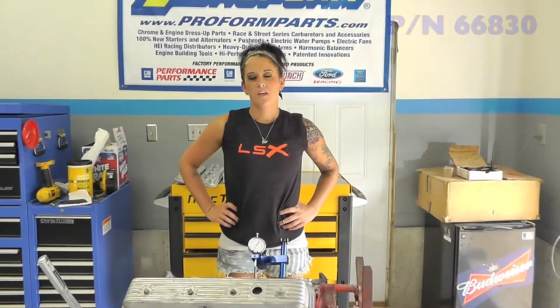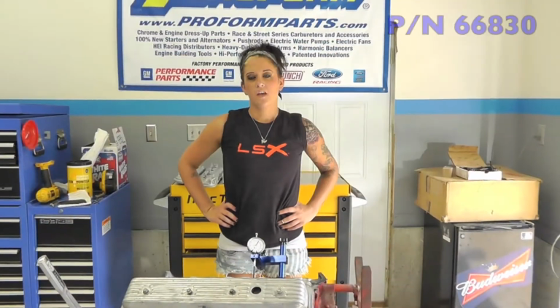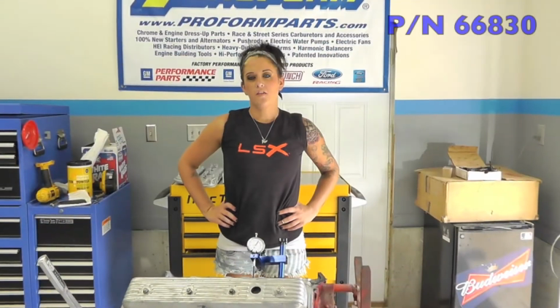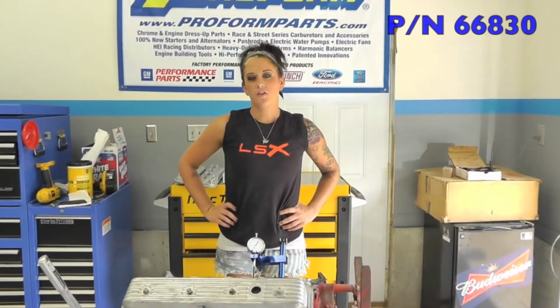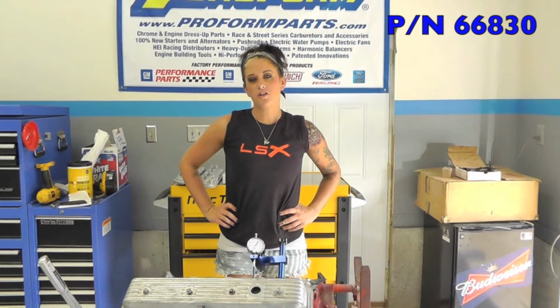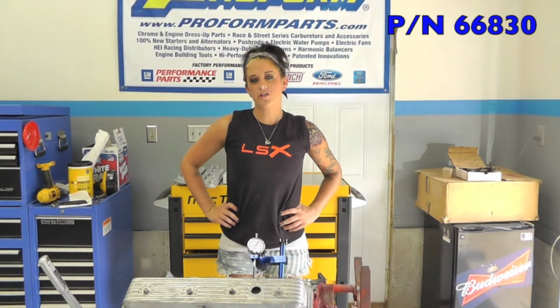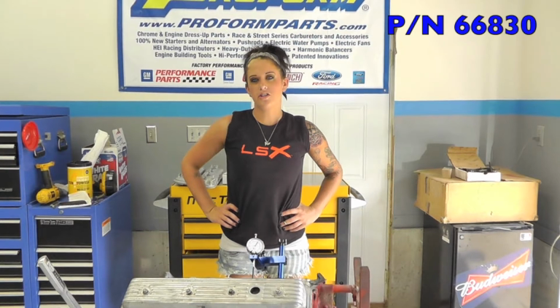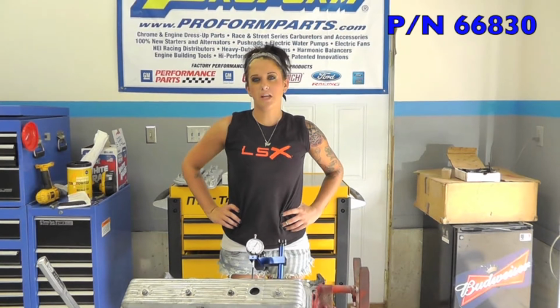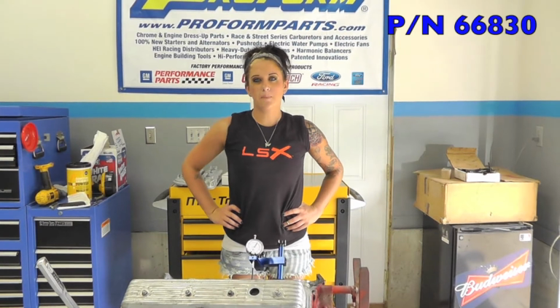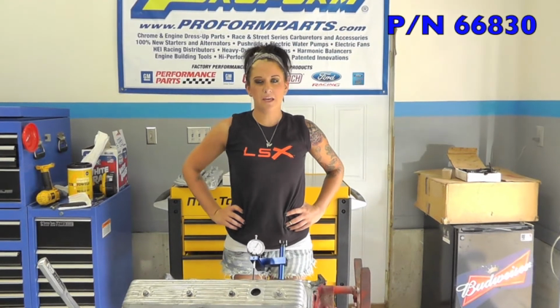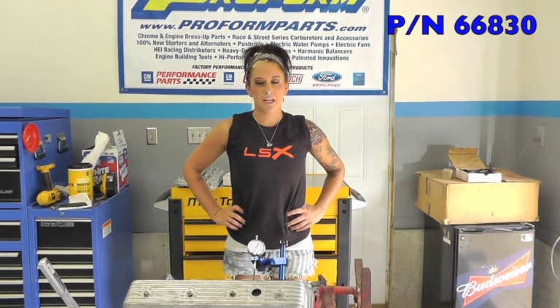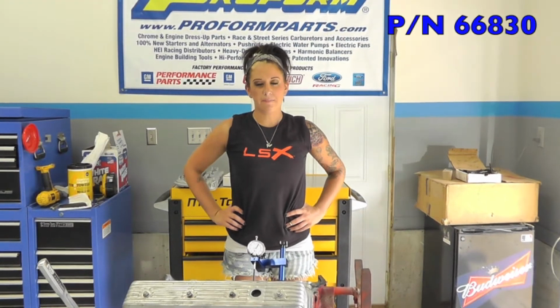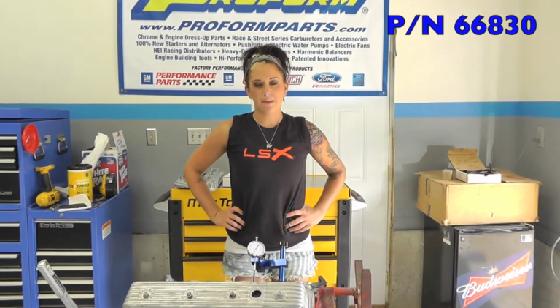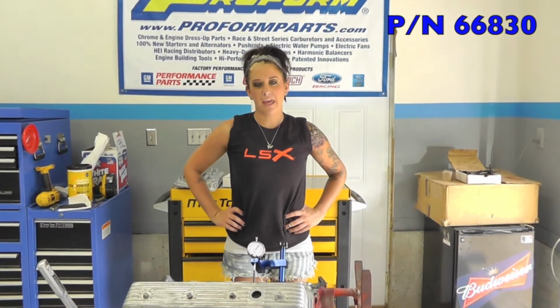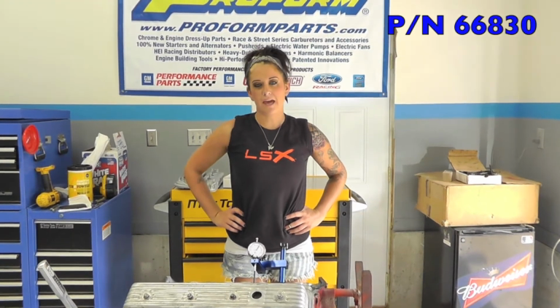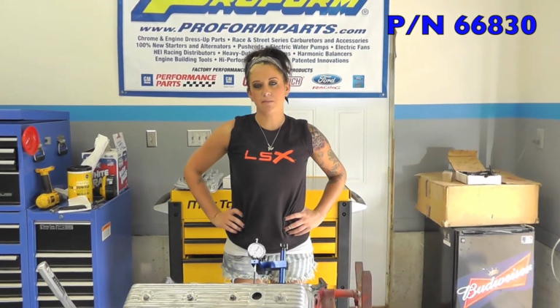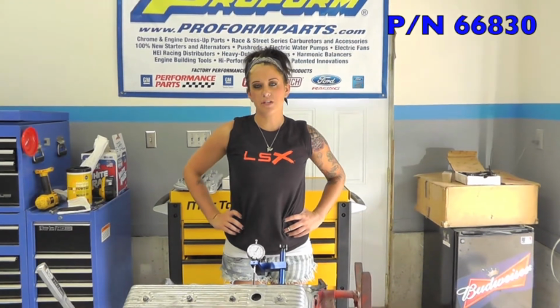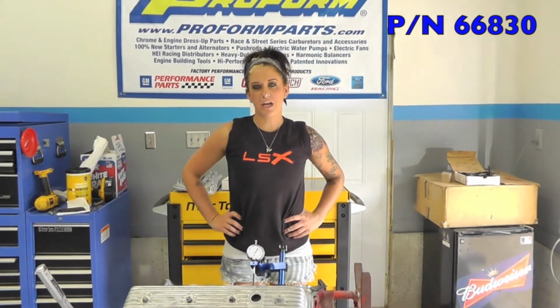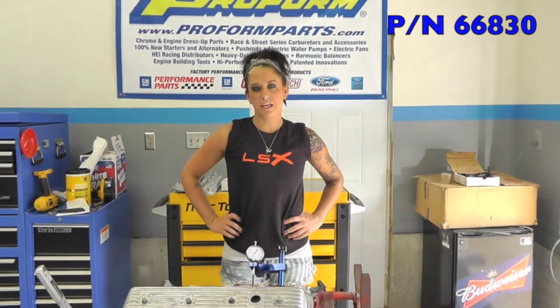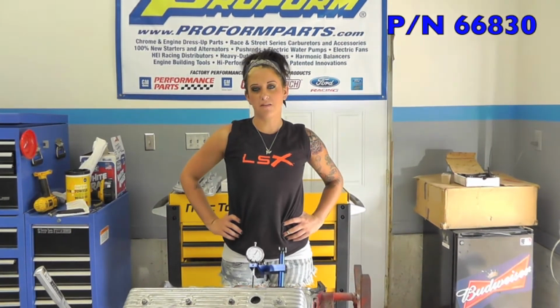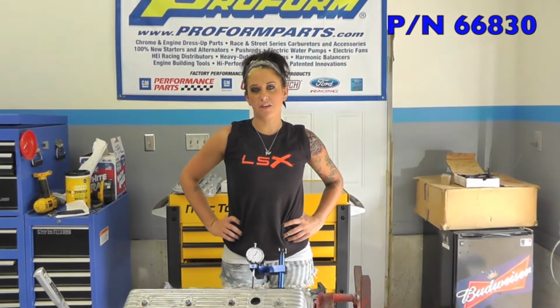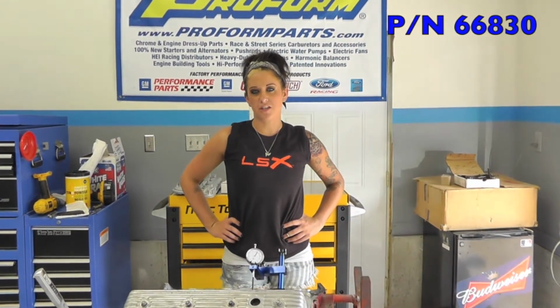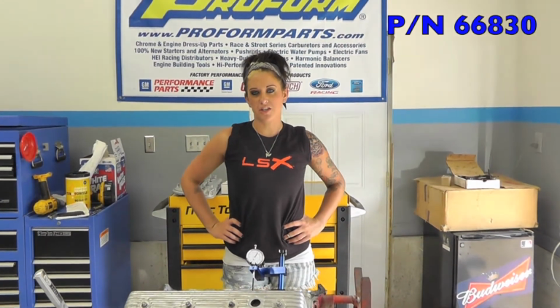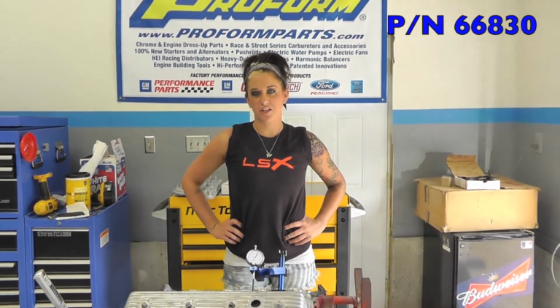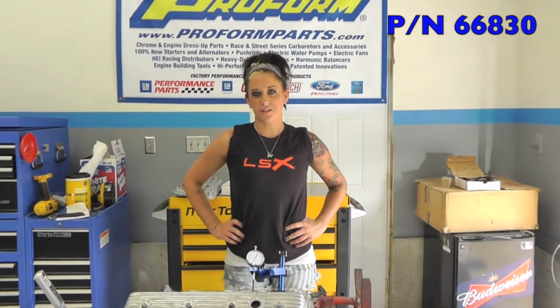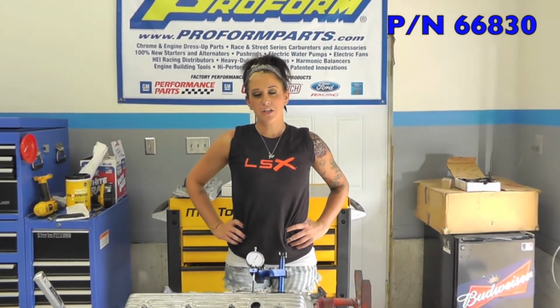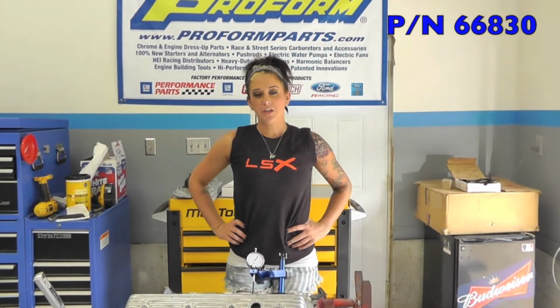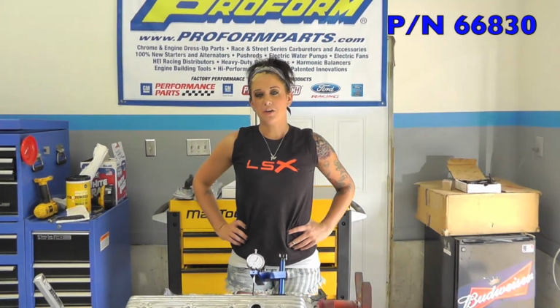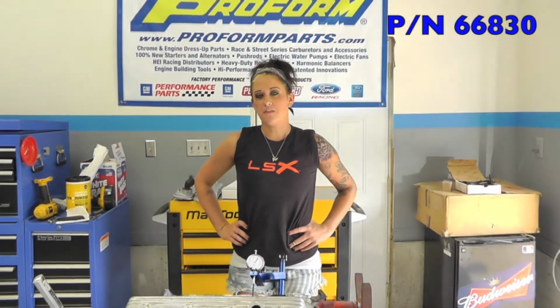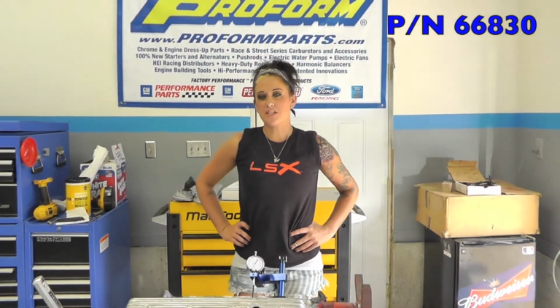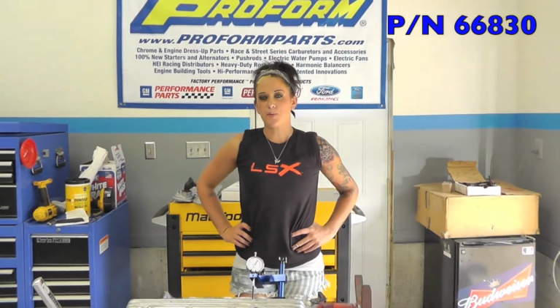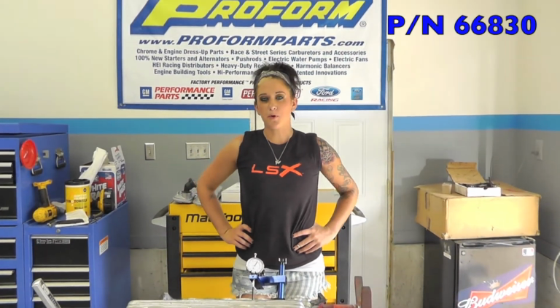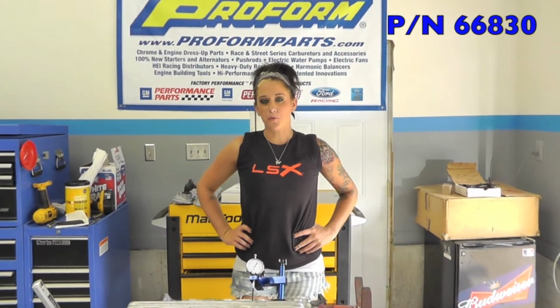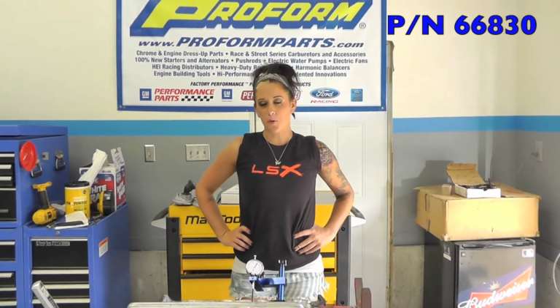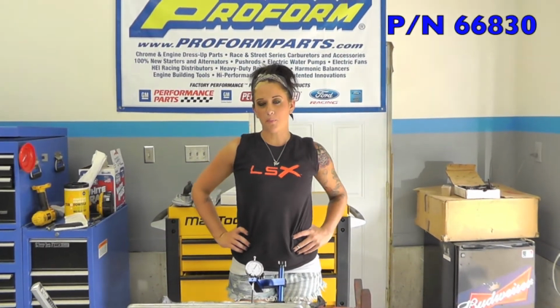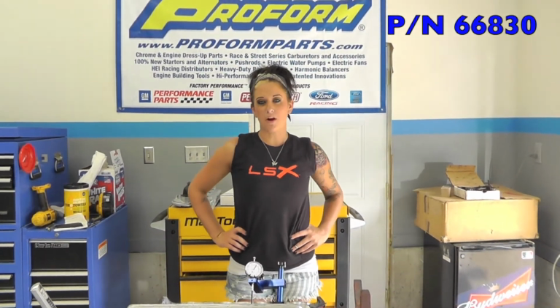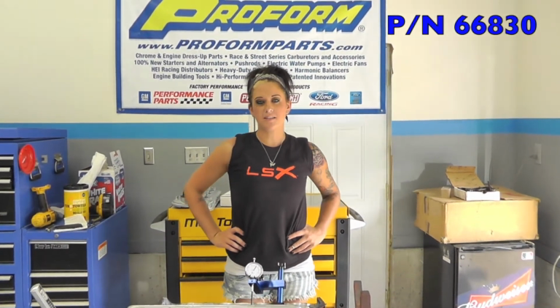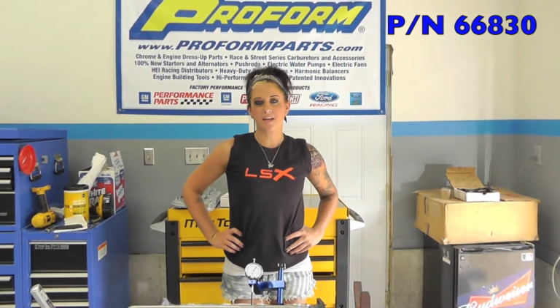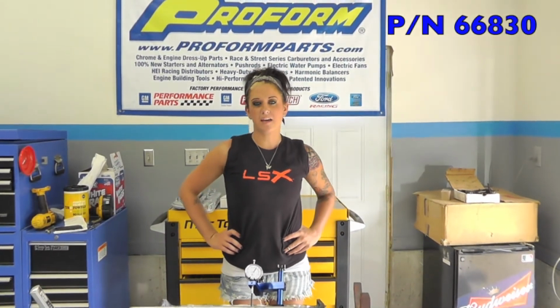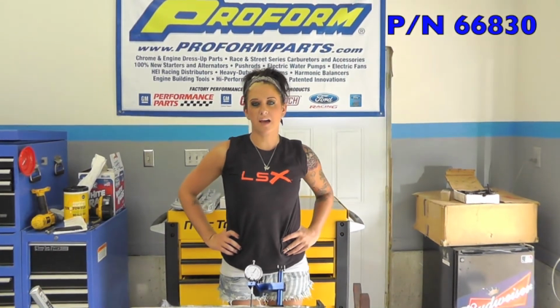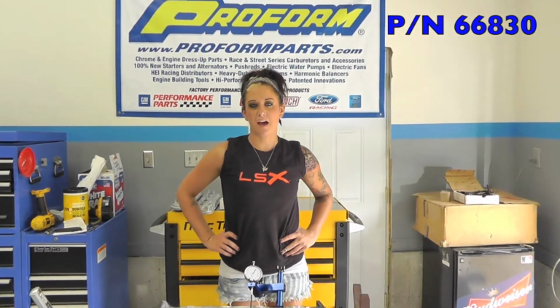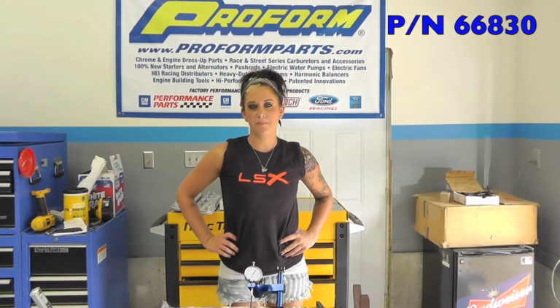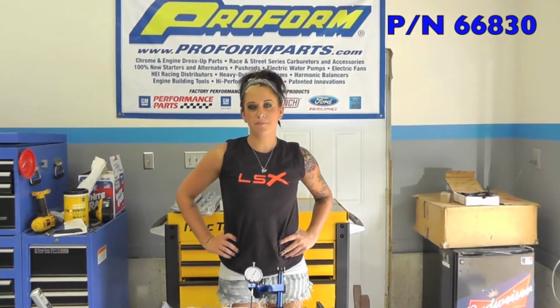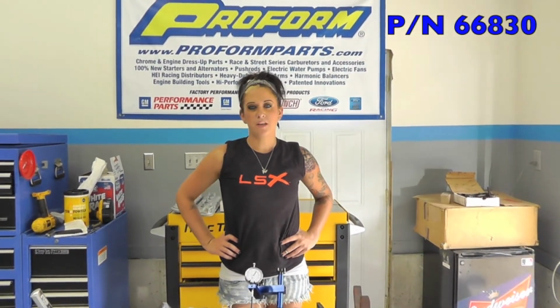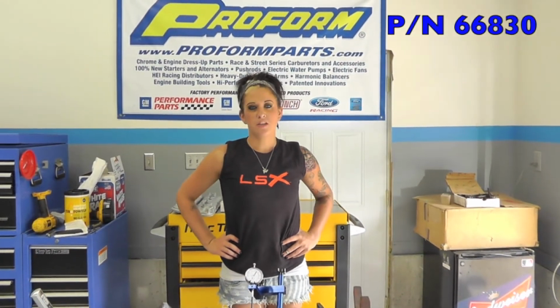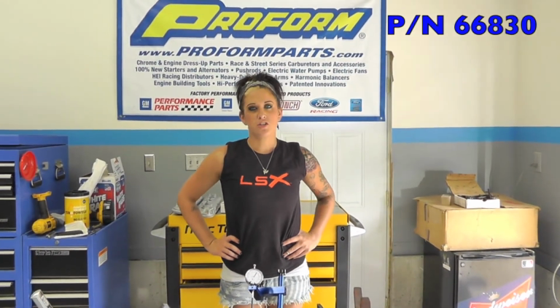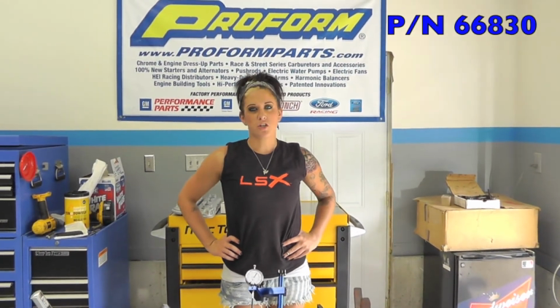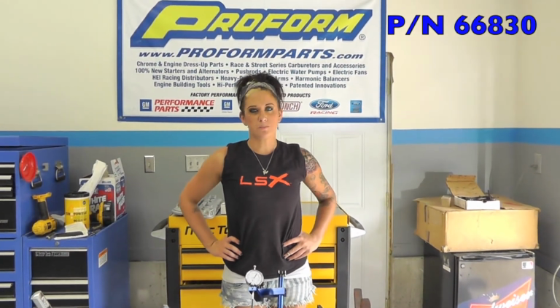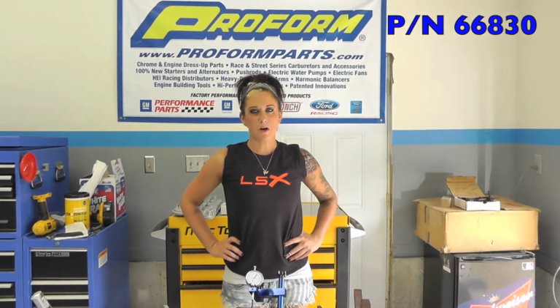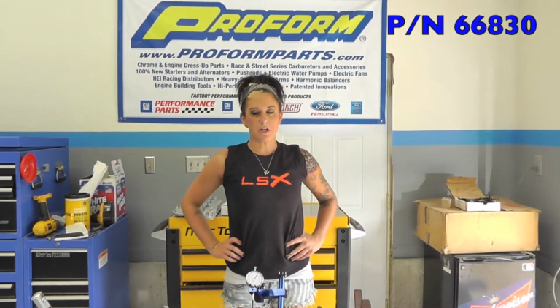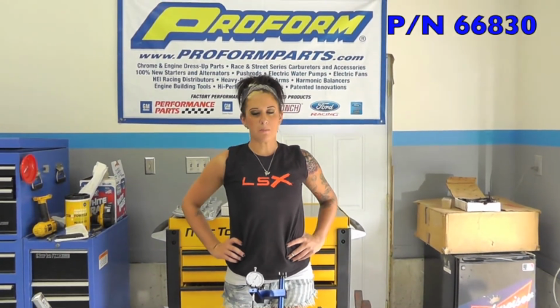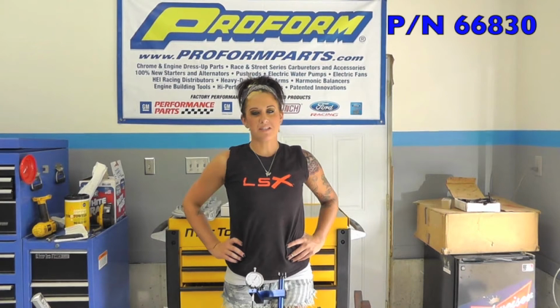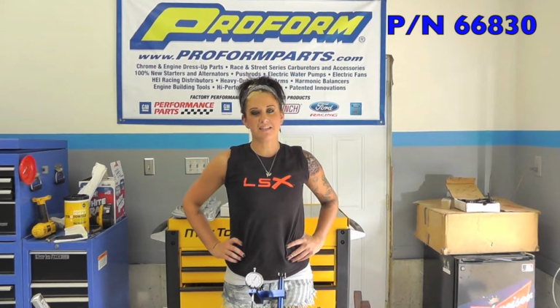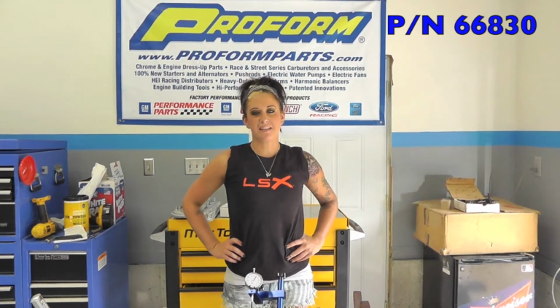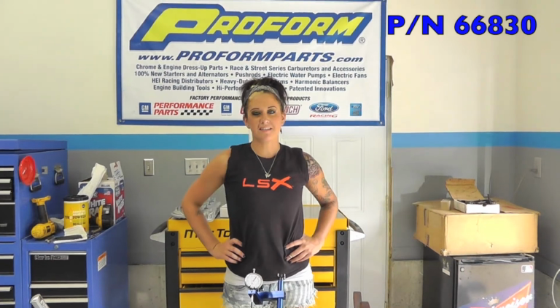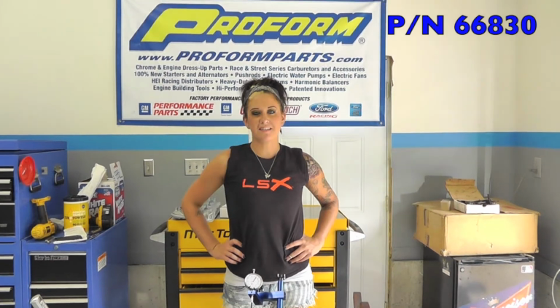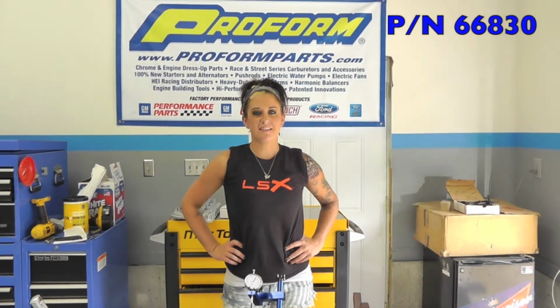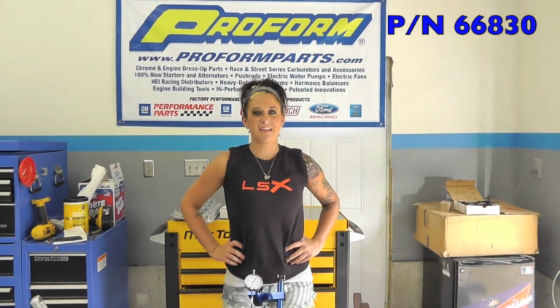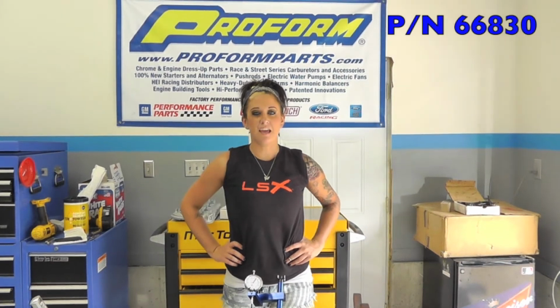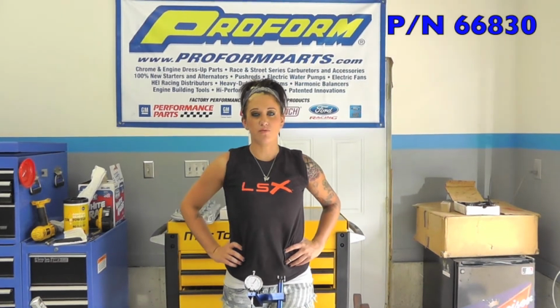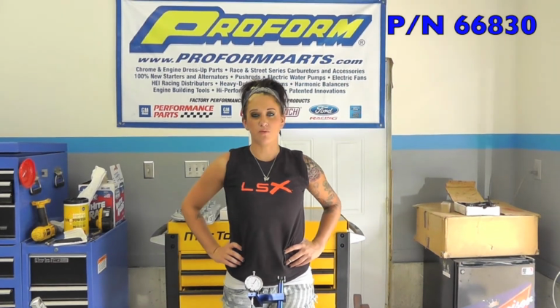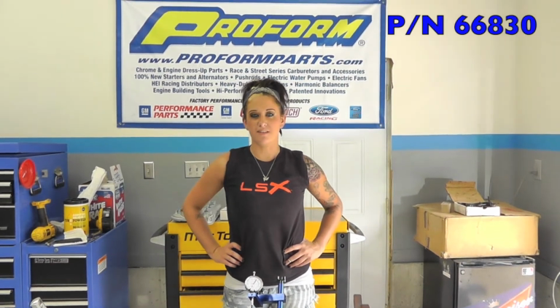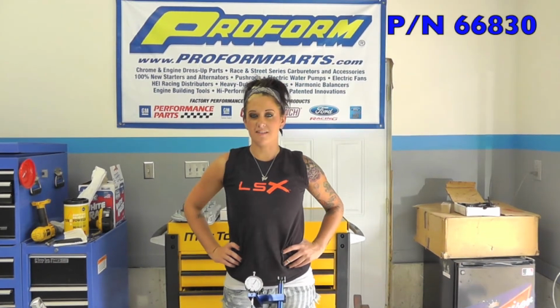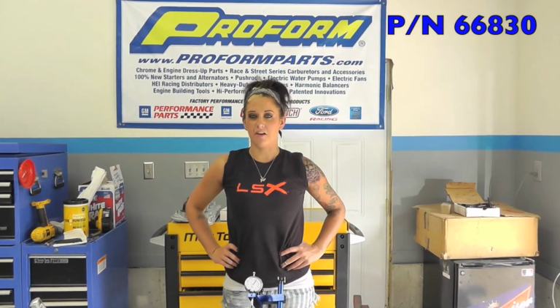If you are interested in picking up the cam checking fixture you can visit proformparts.com and search part number 66830.